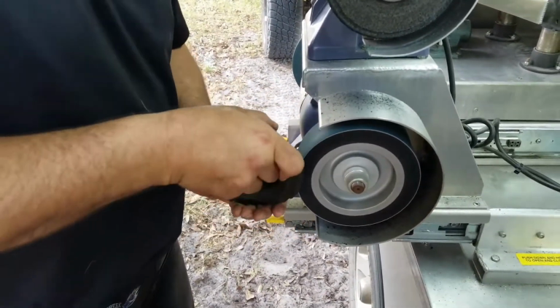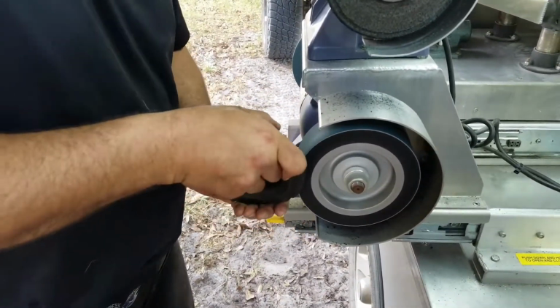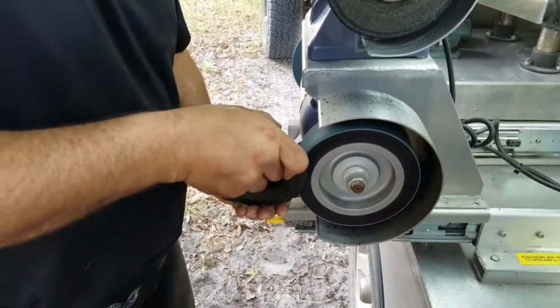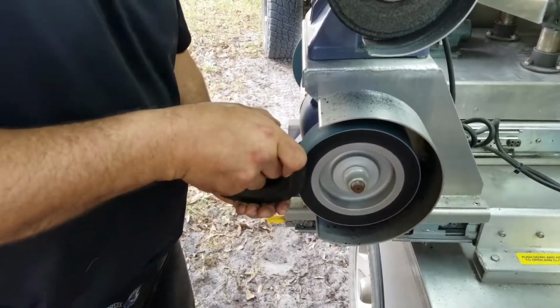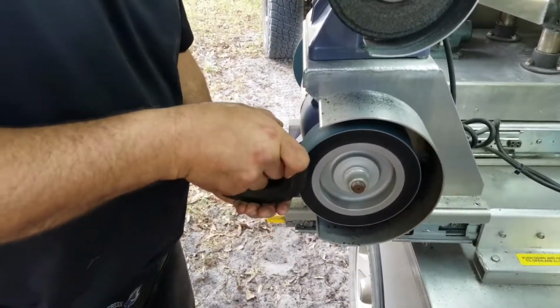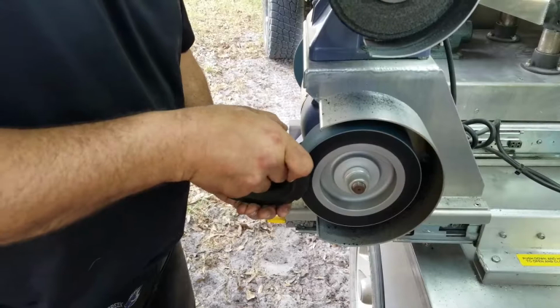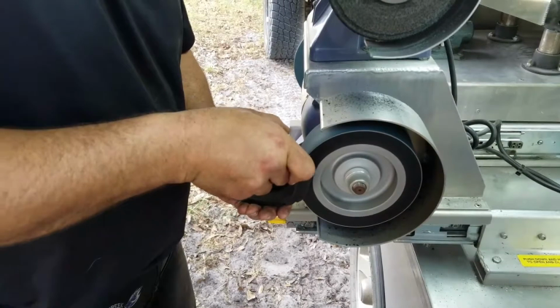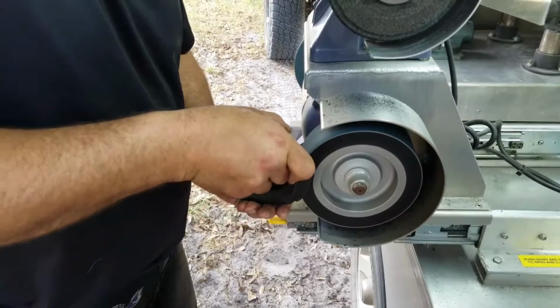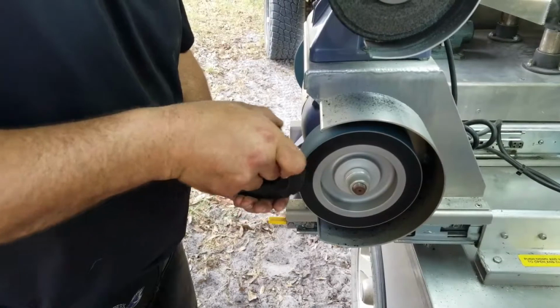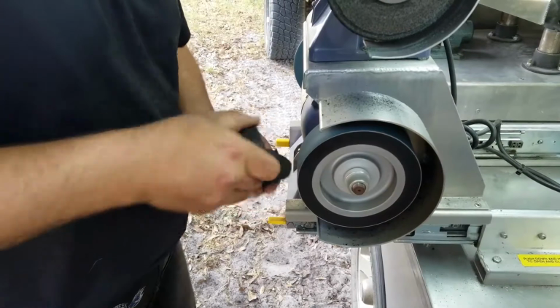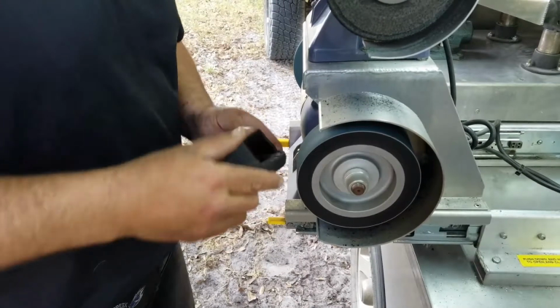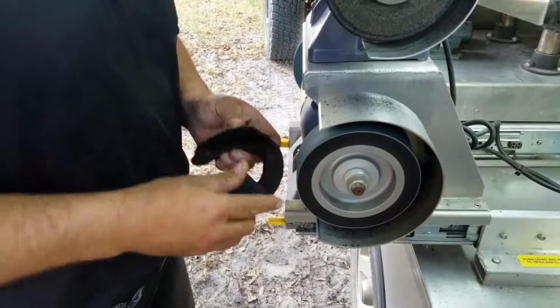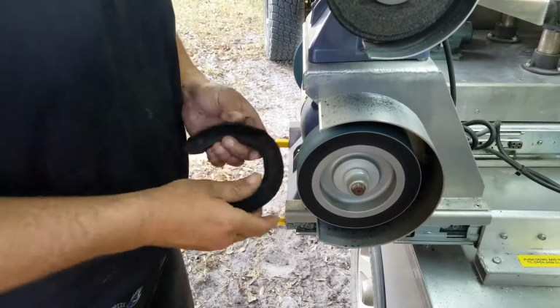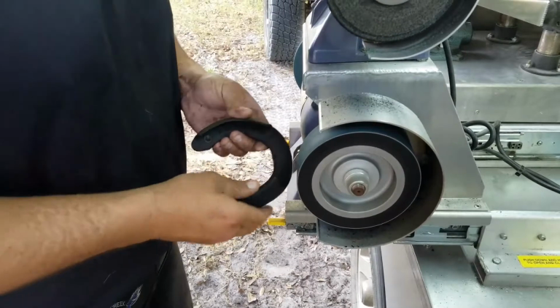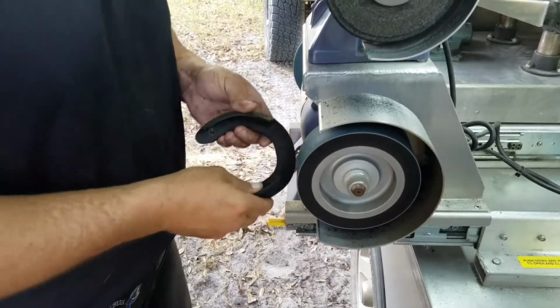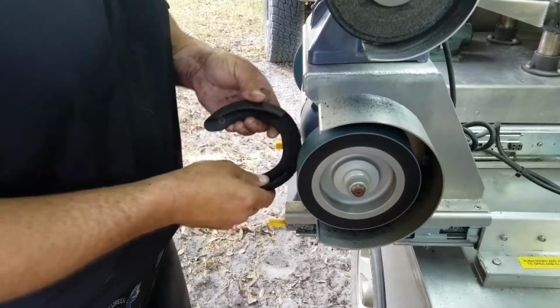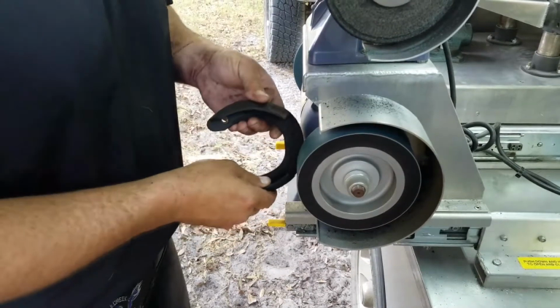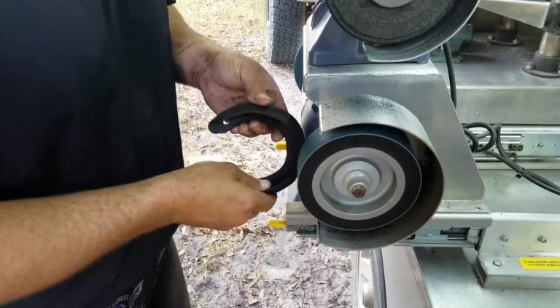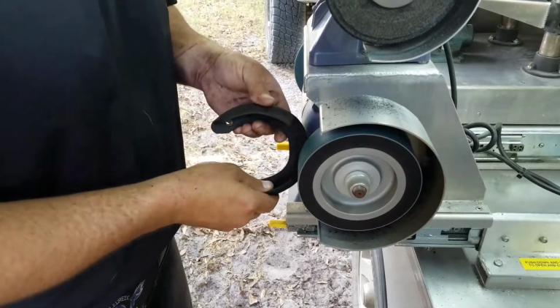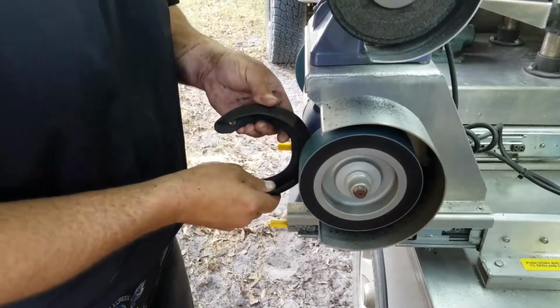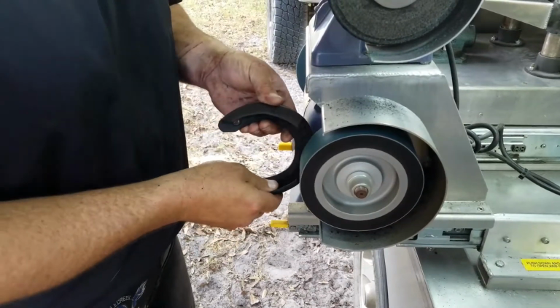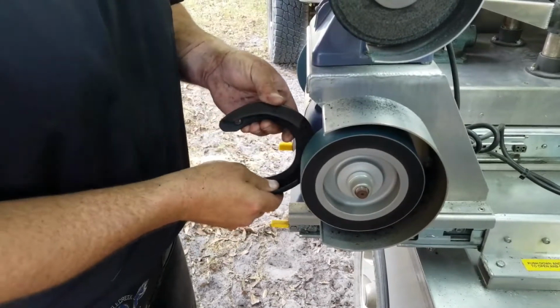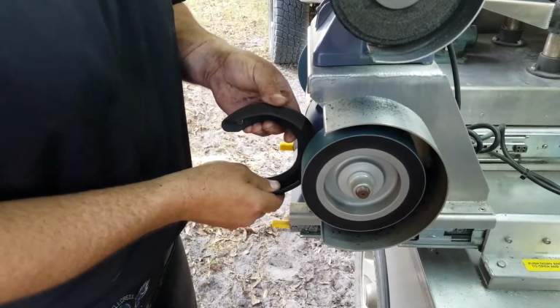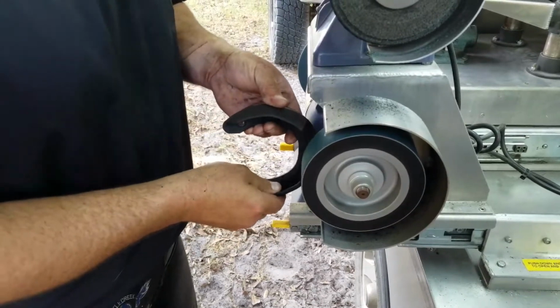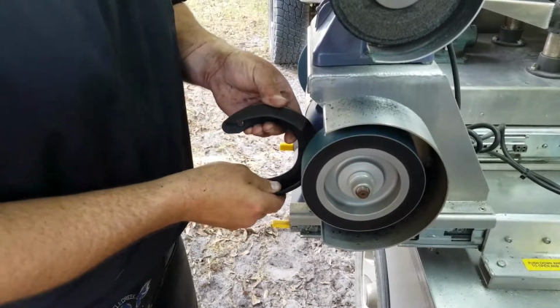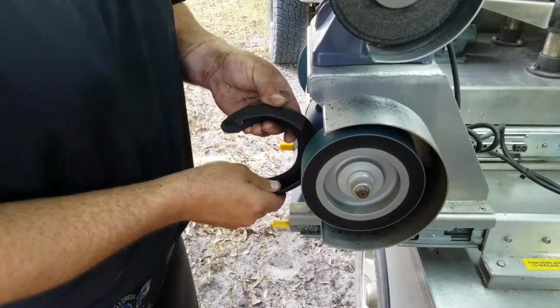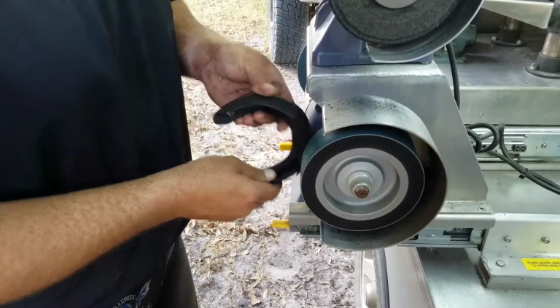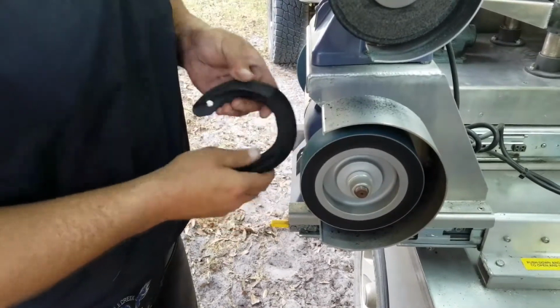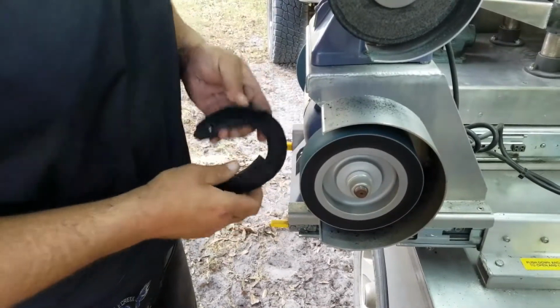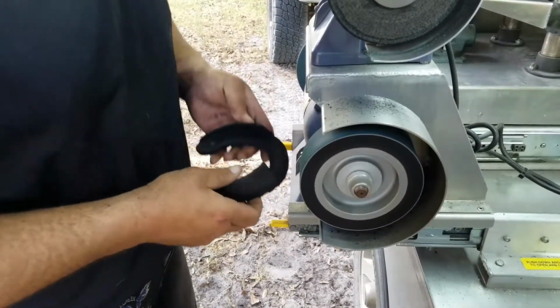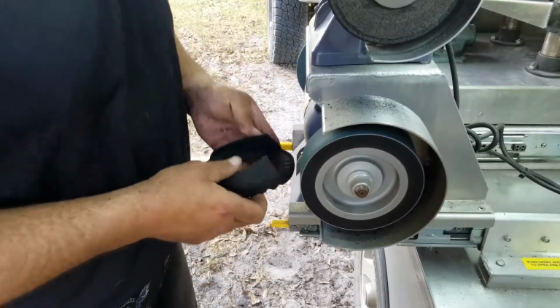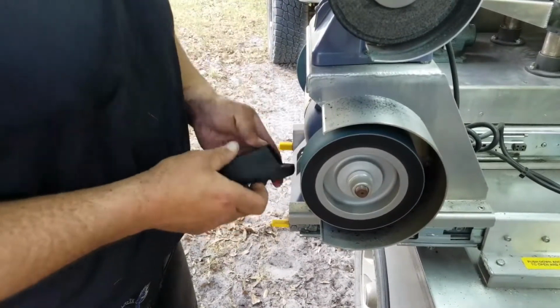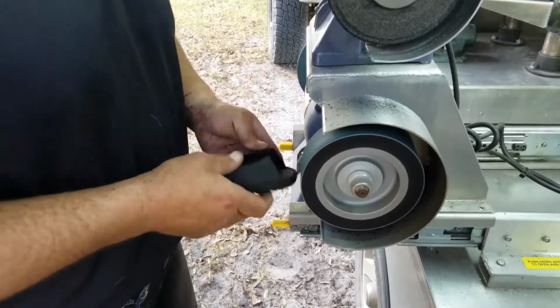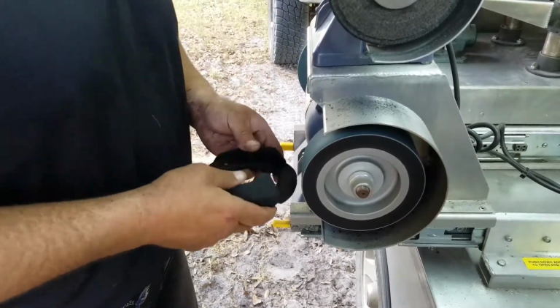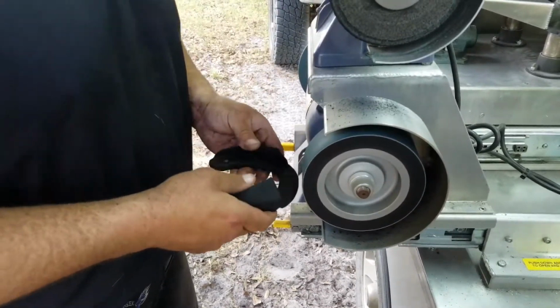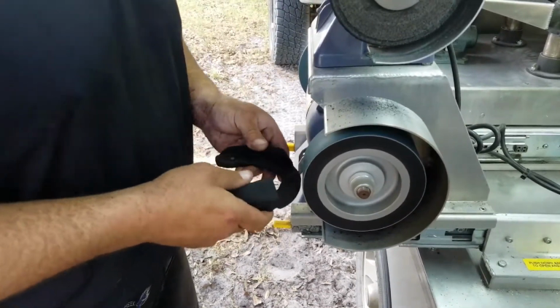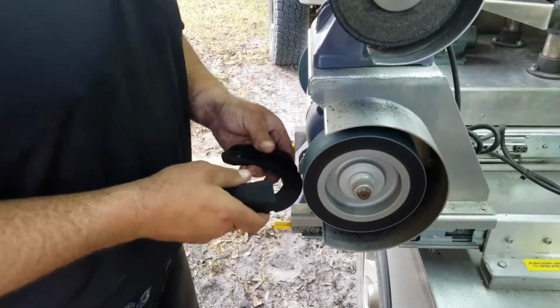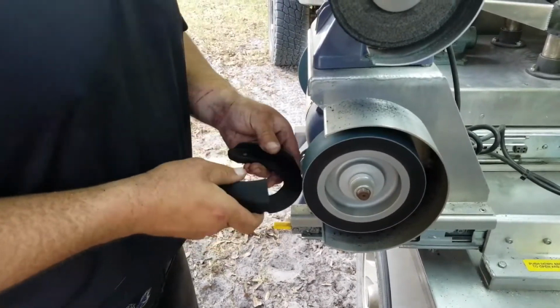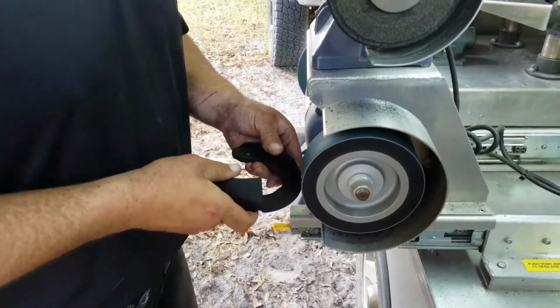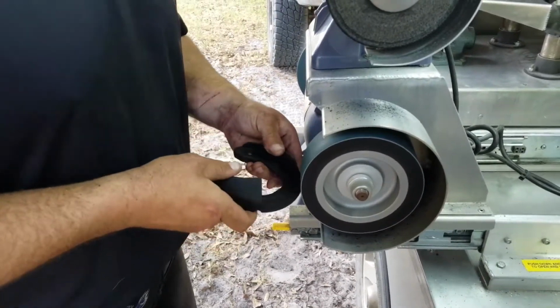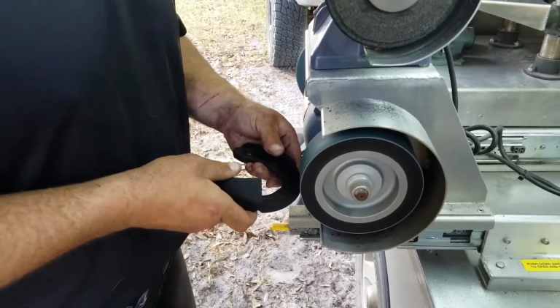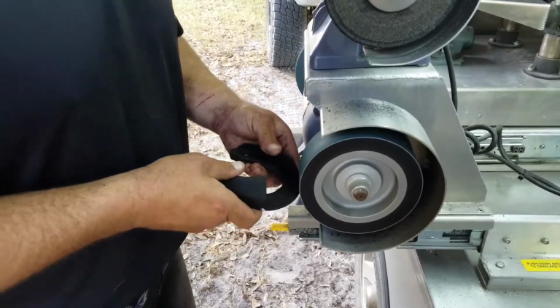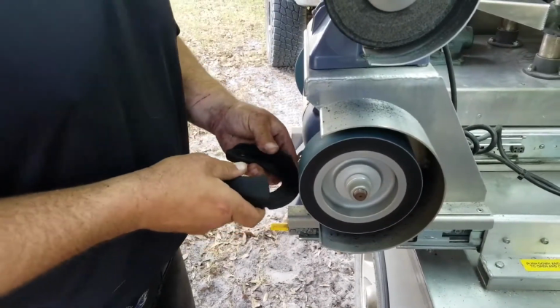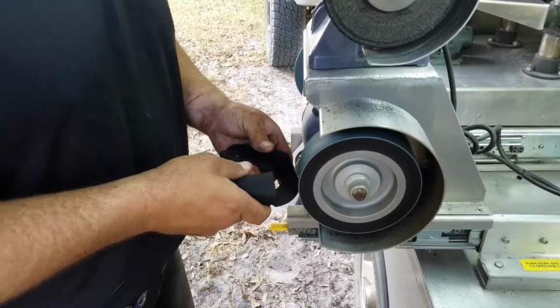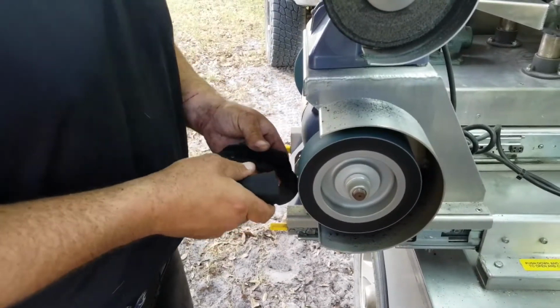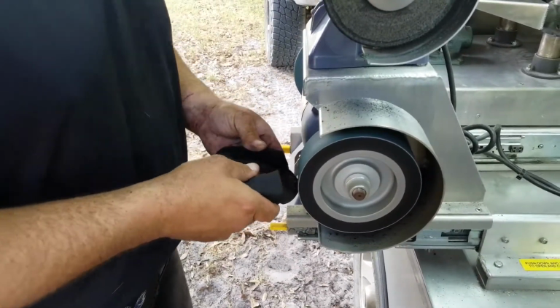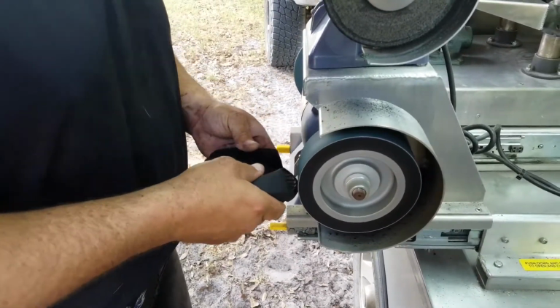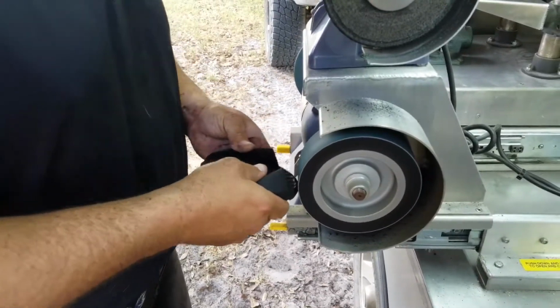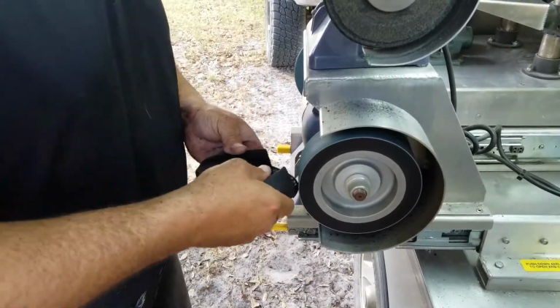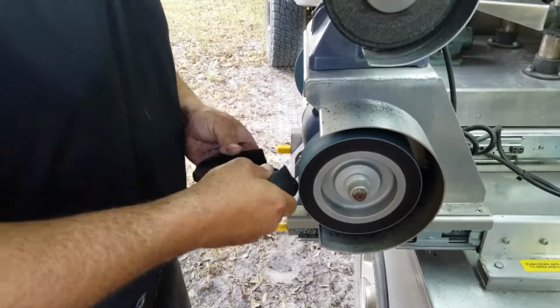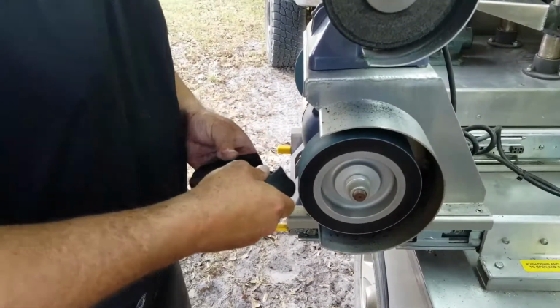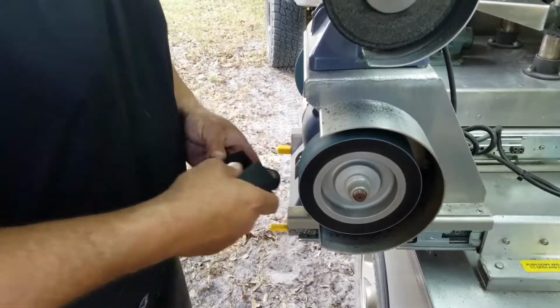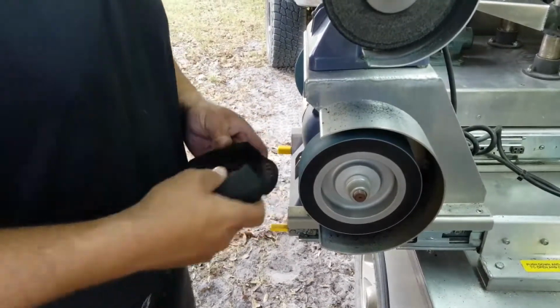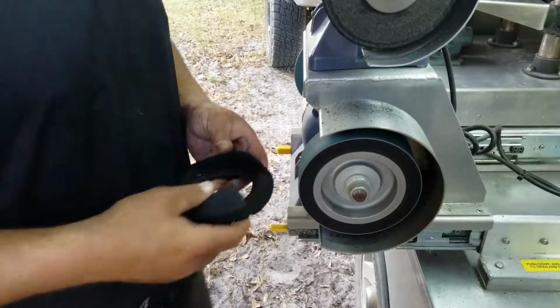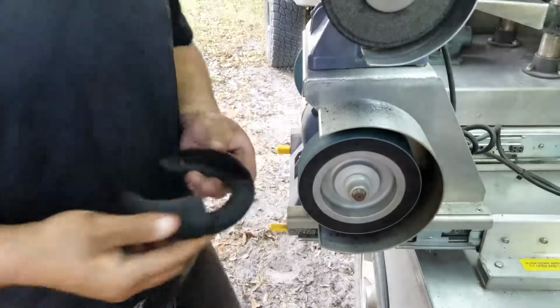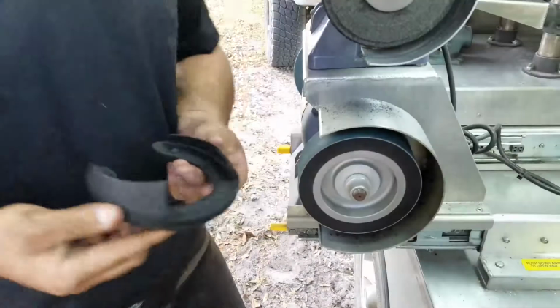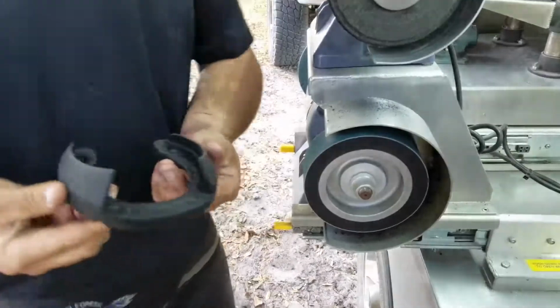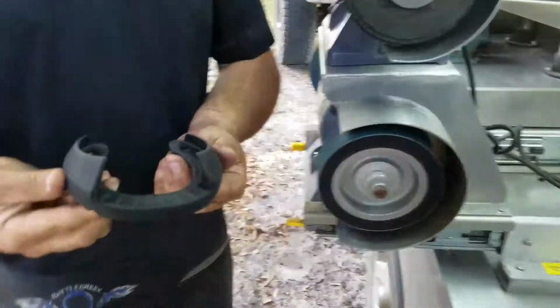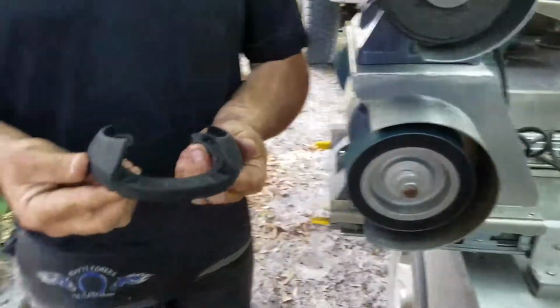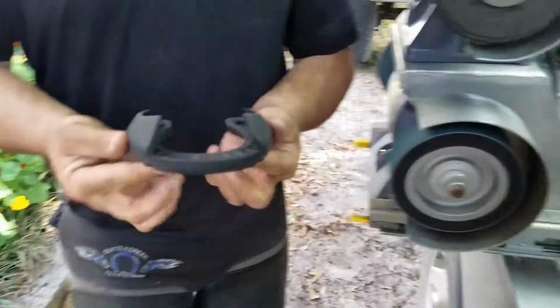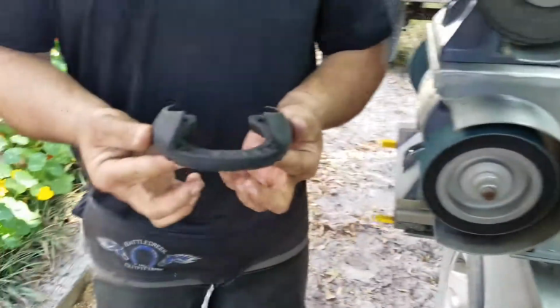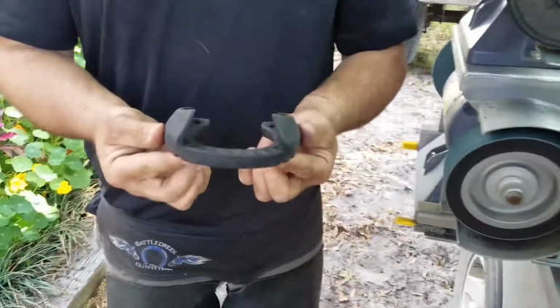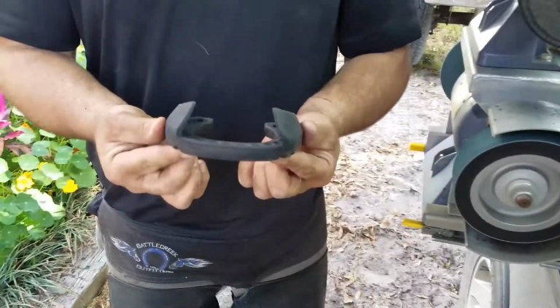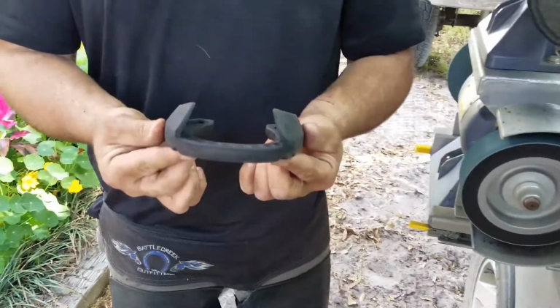Clean up the edge of the cuff a little bit, and there you have it.